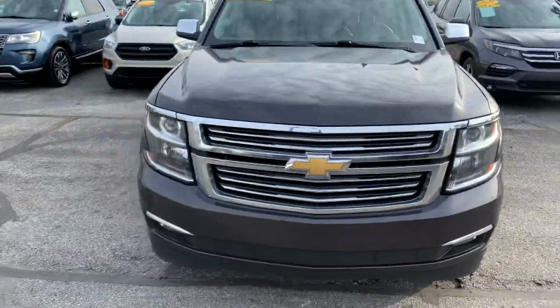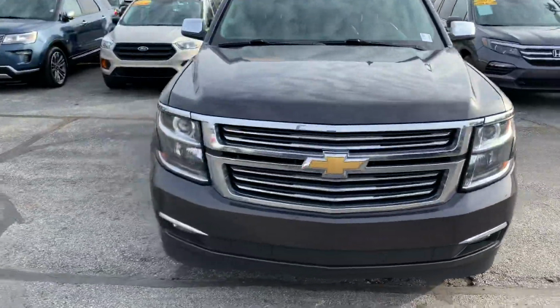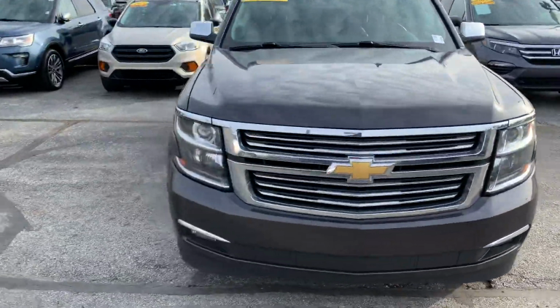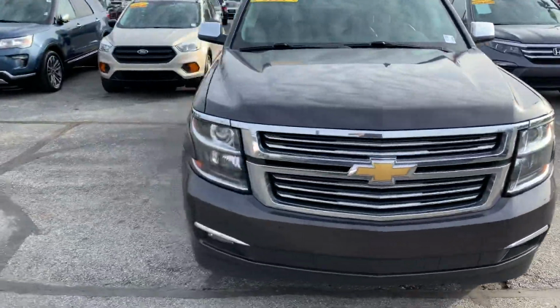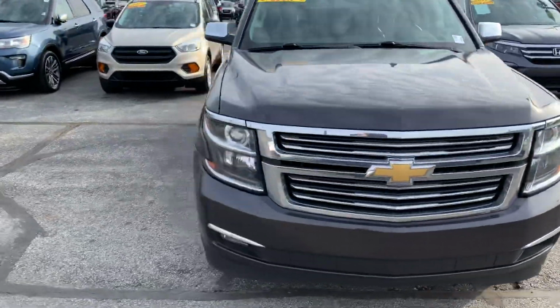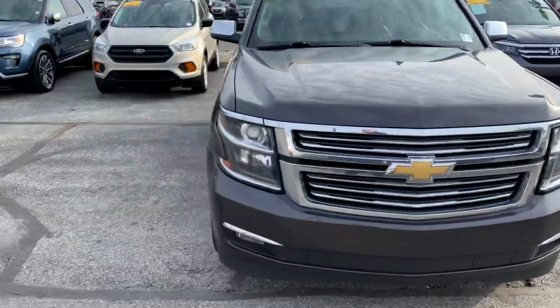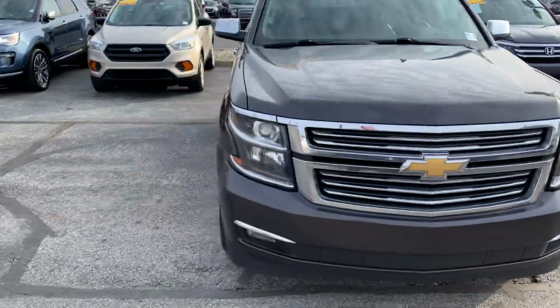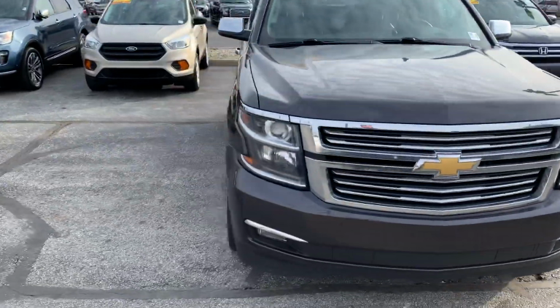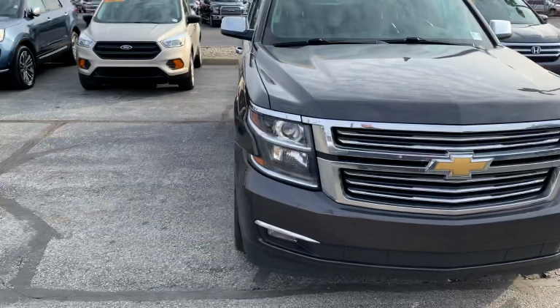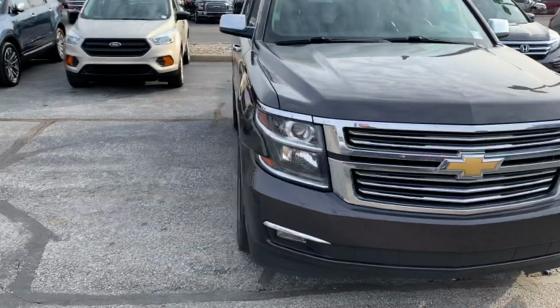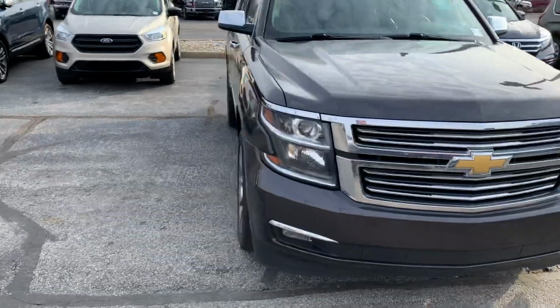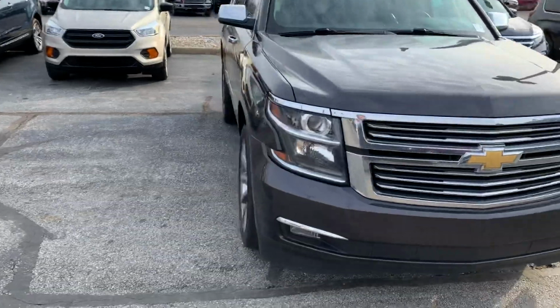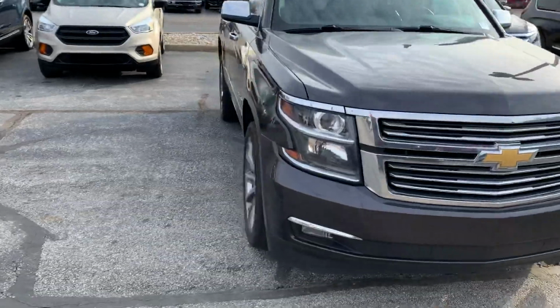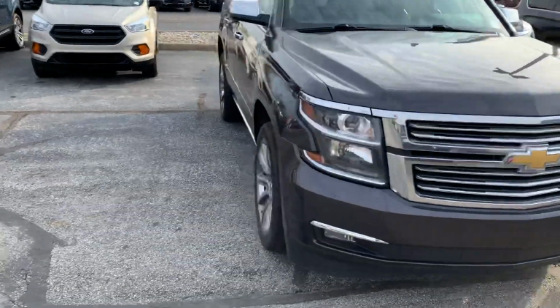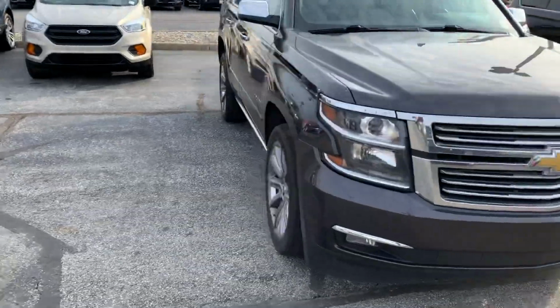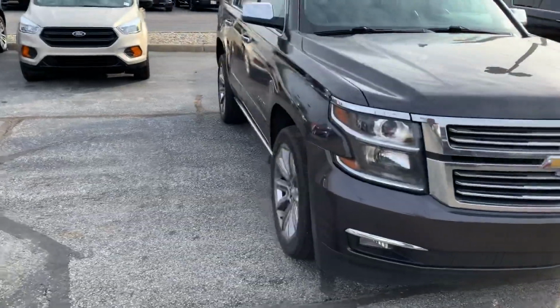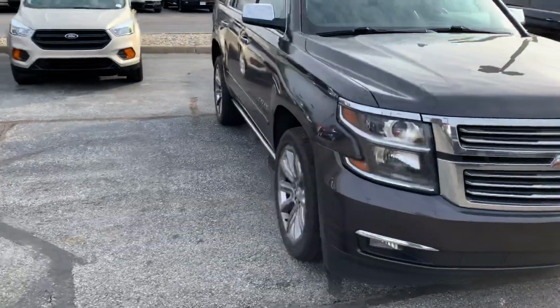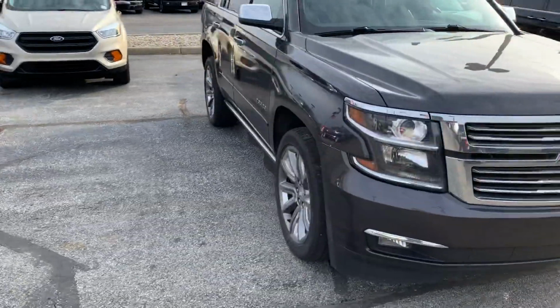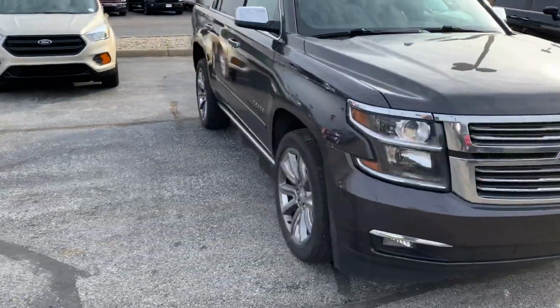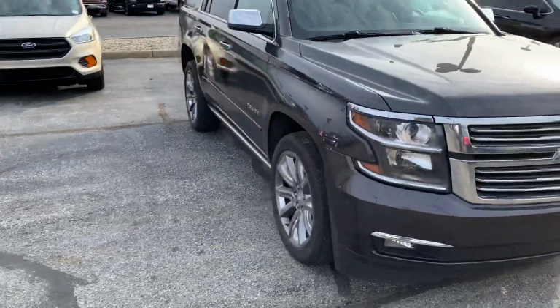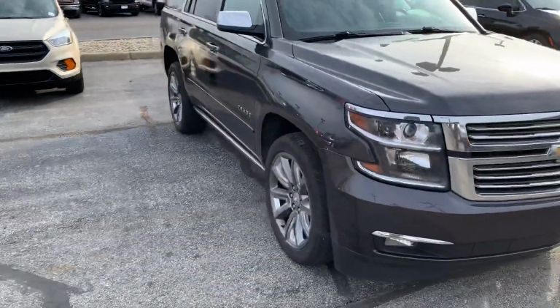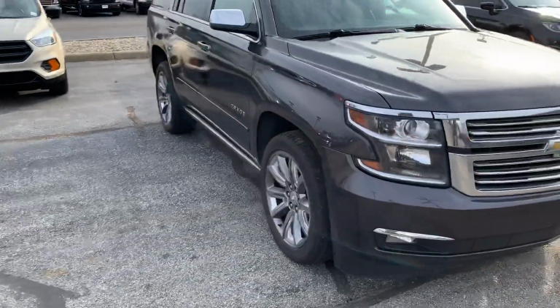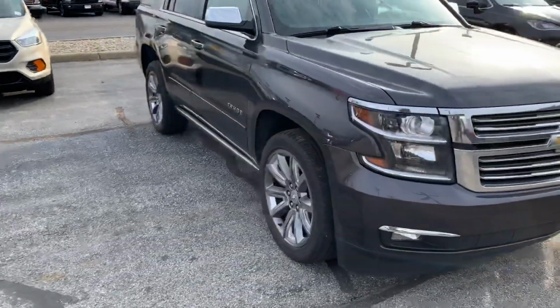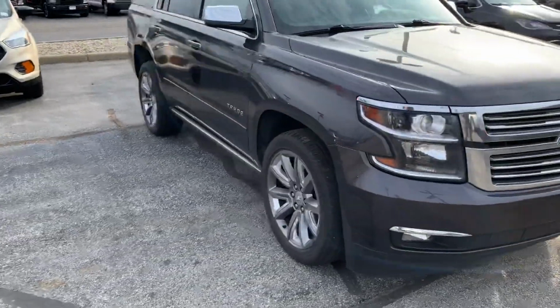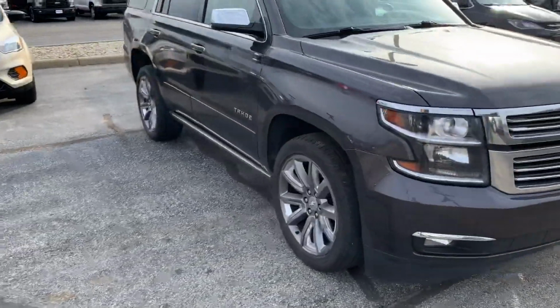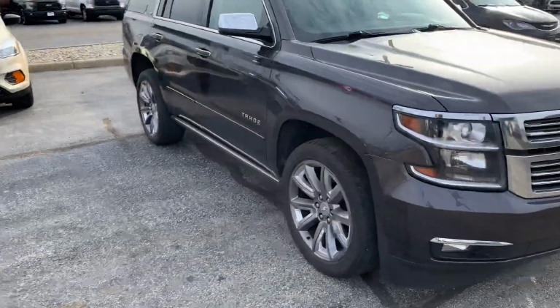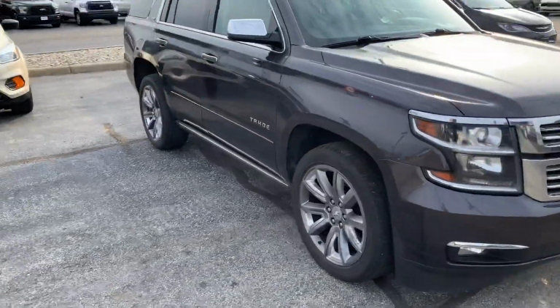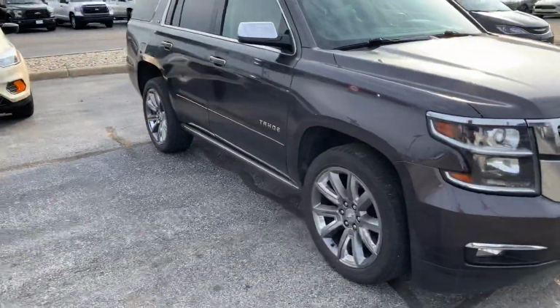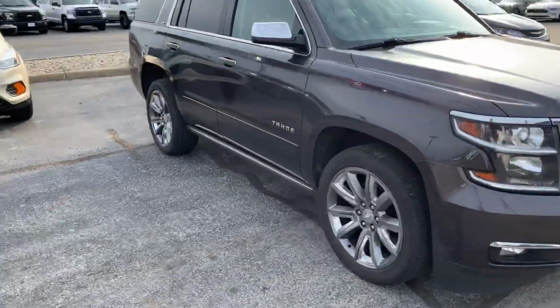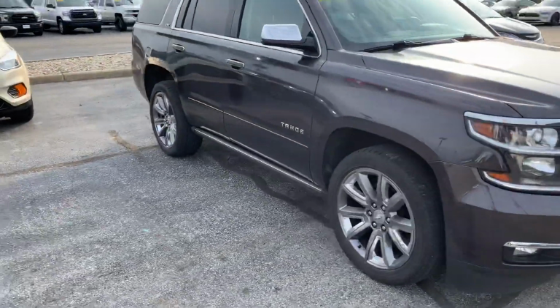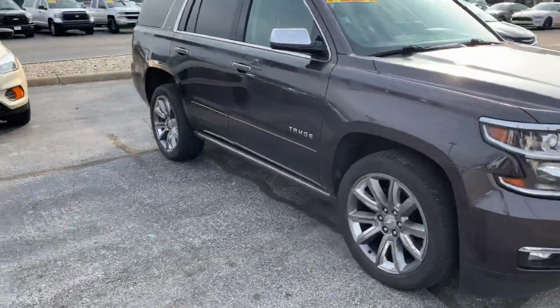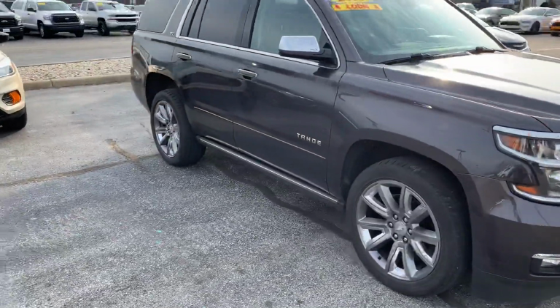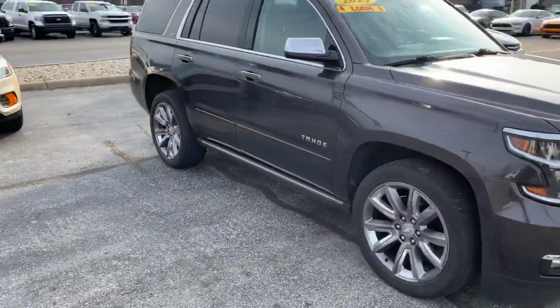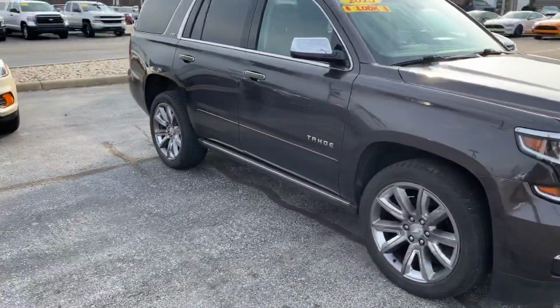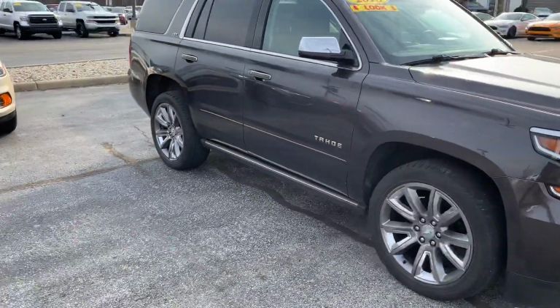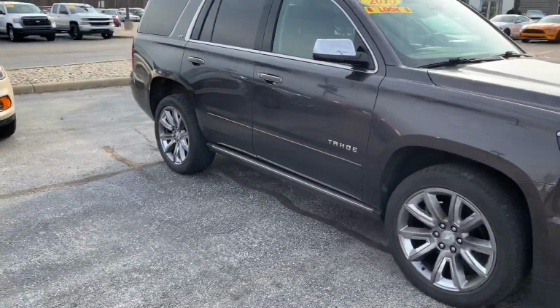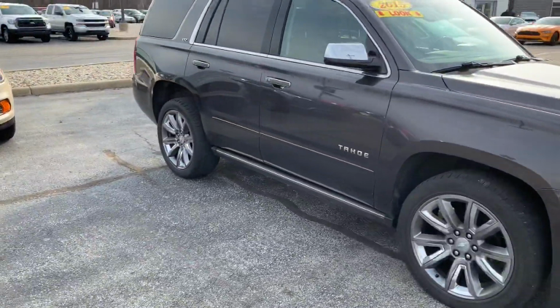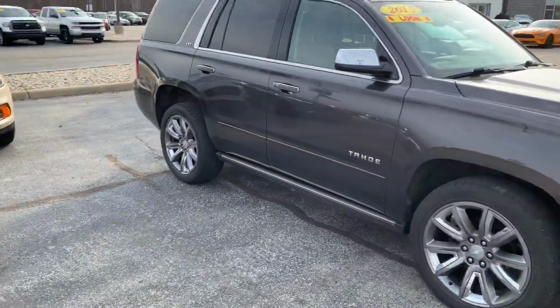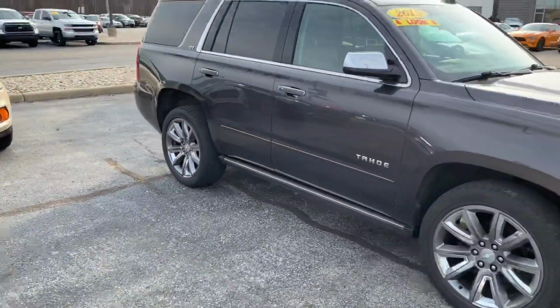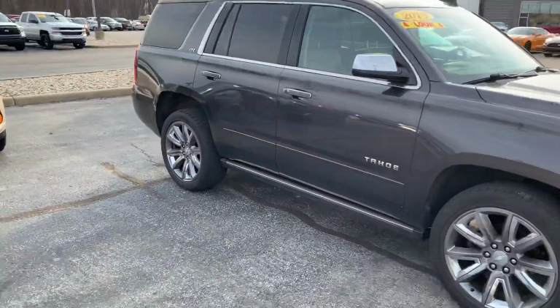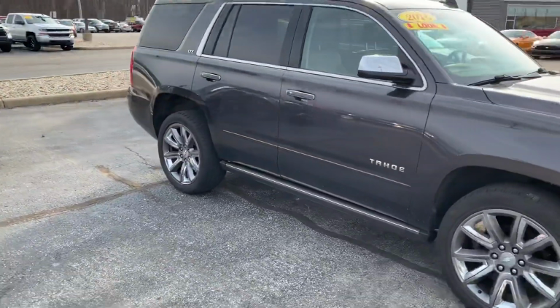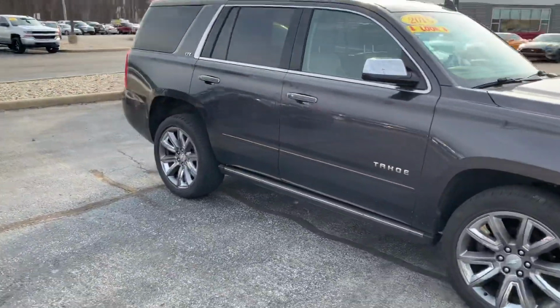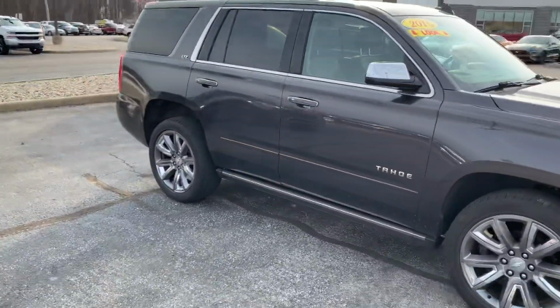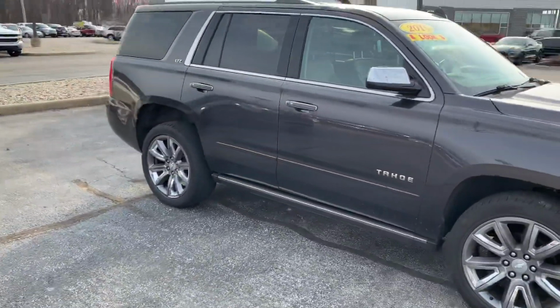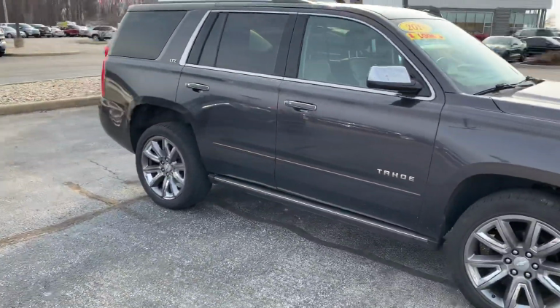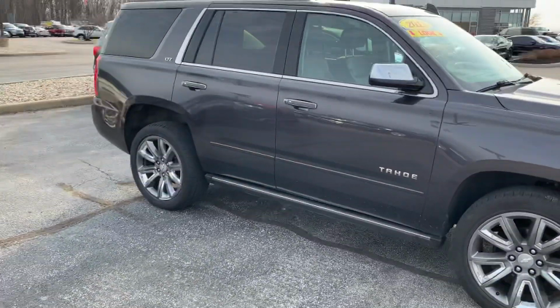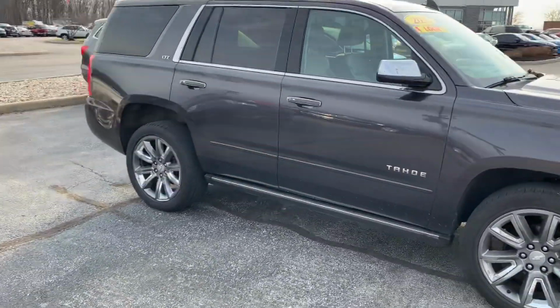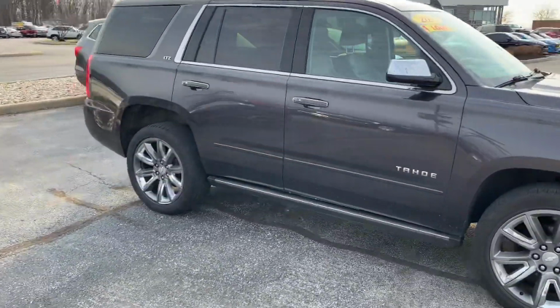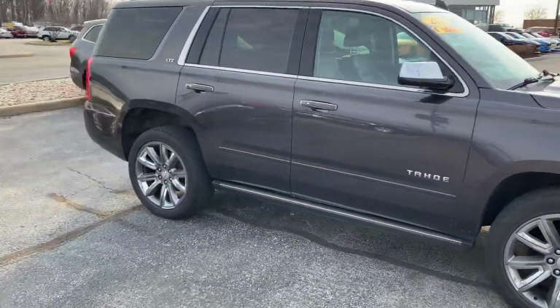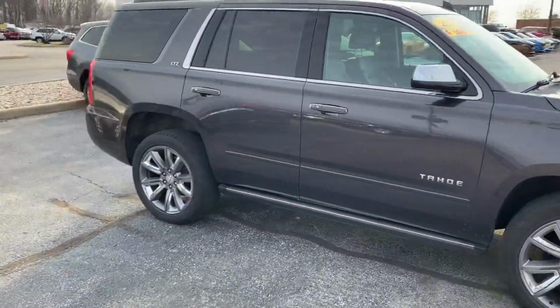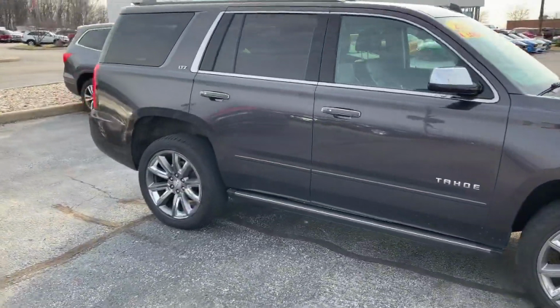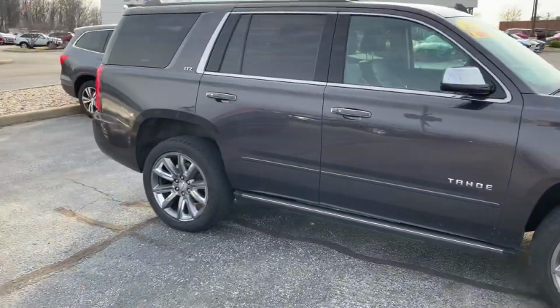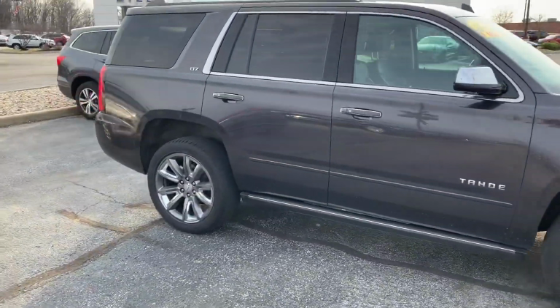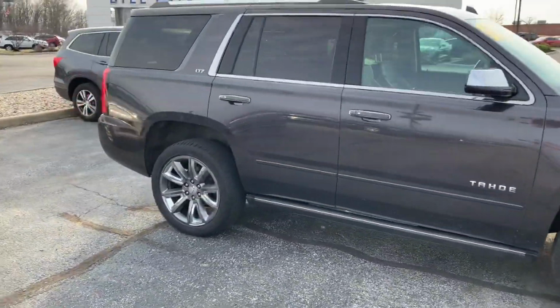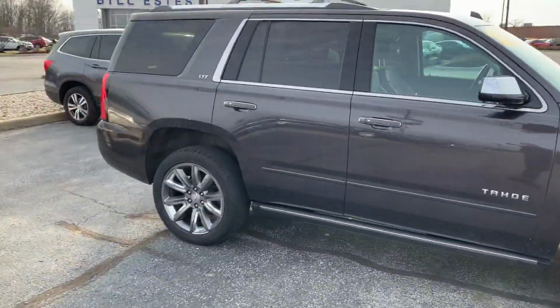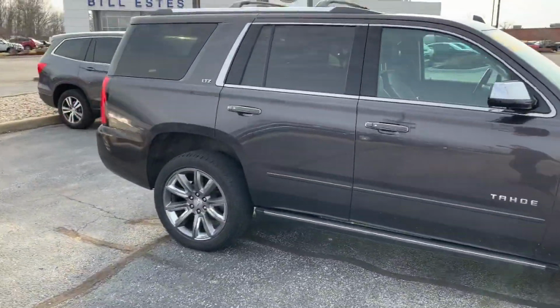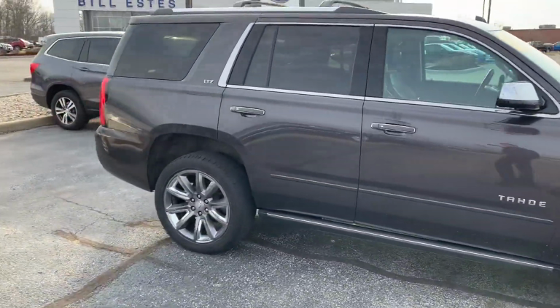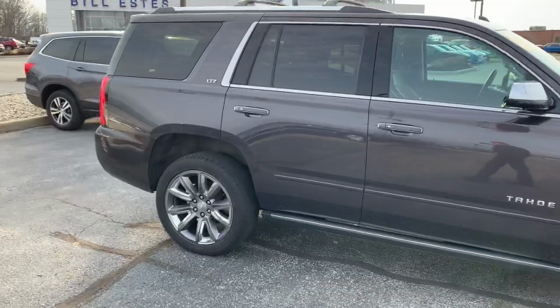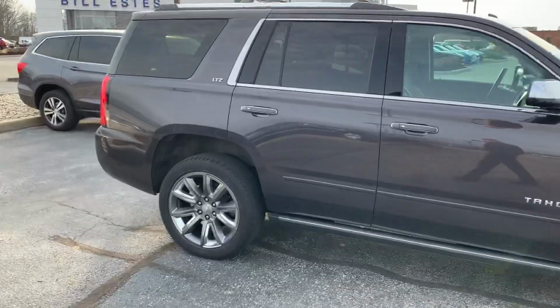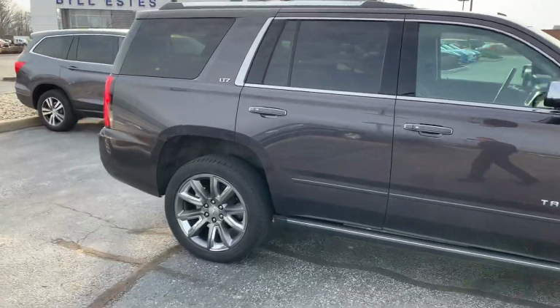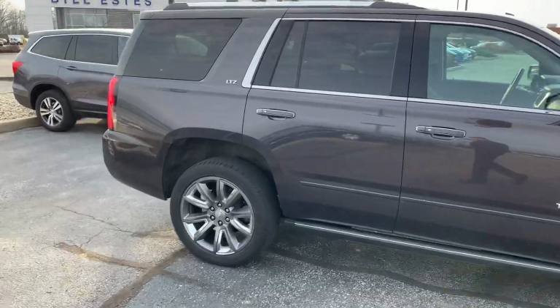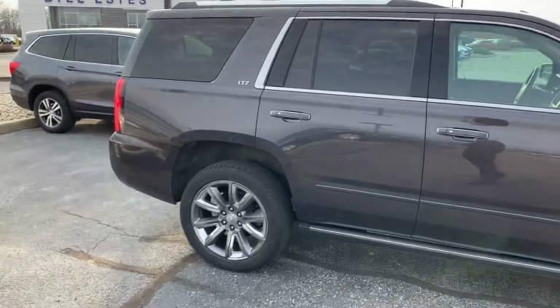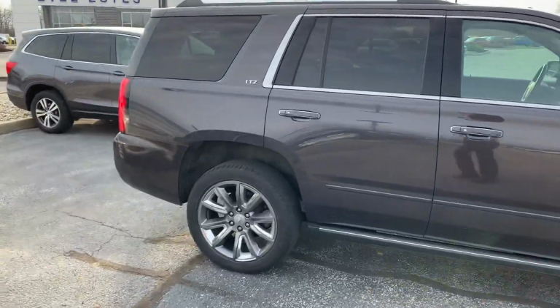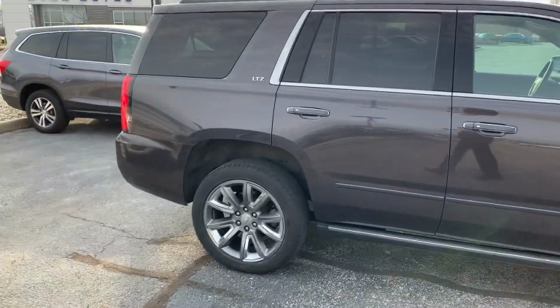The body's in really good shape. Rims look okay, rims aren't beat up. It's got the power fold-out running boards.